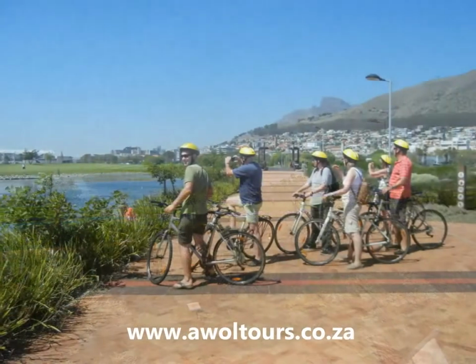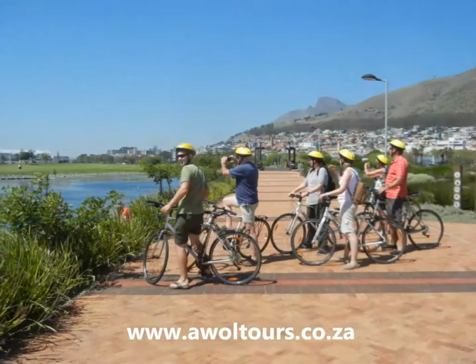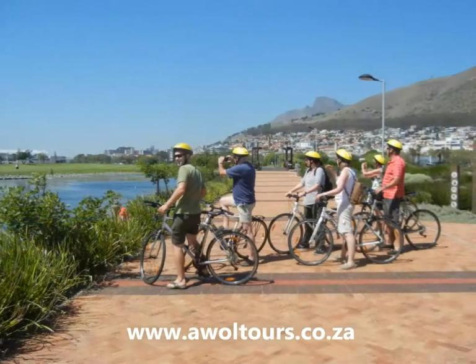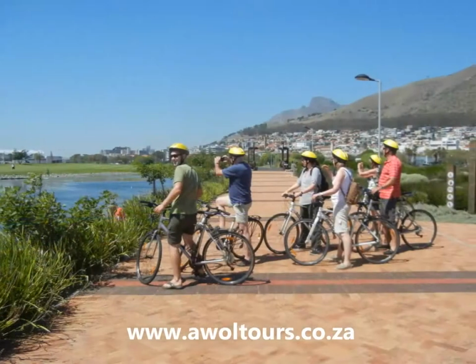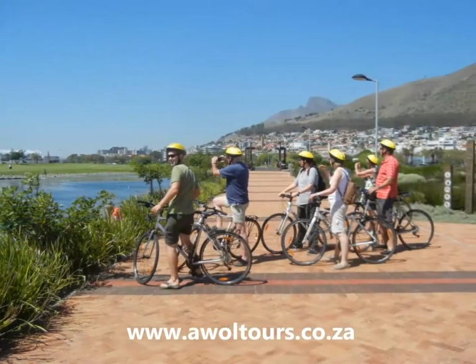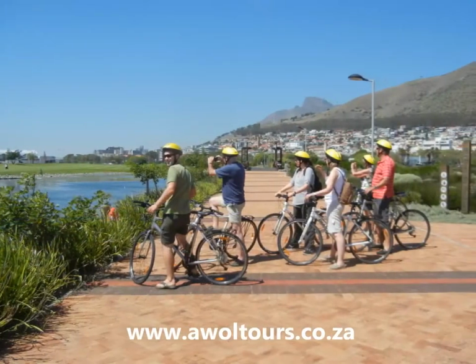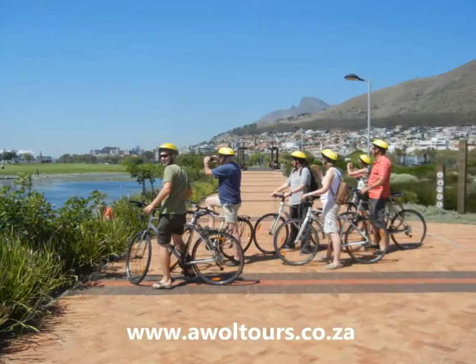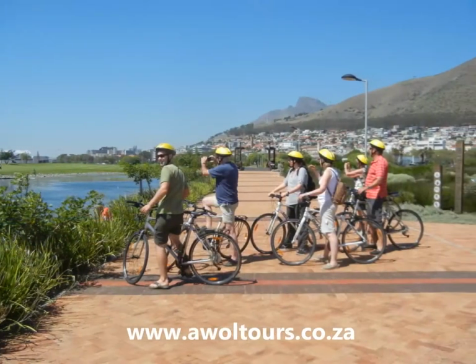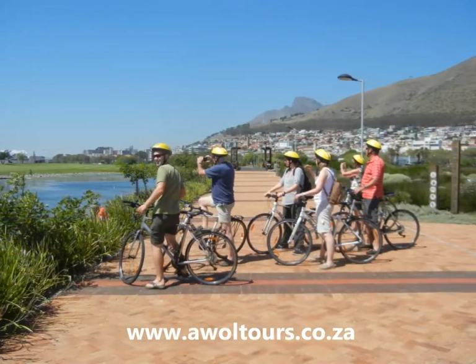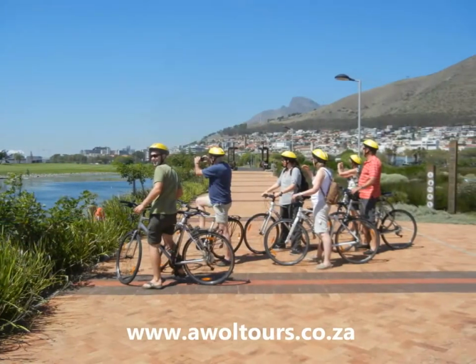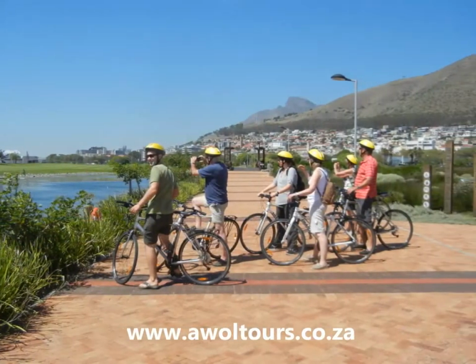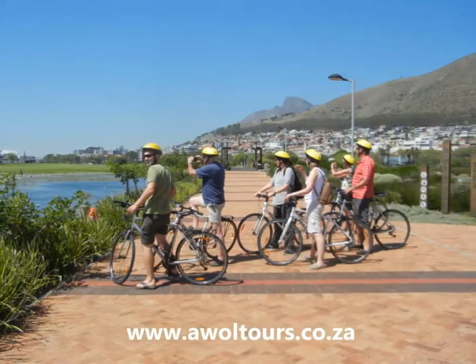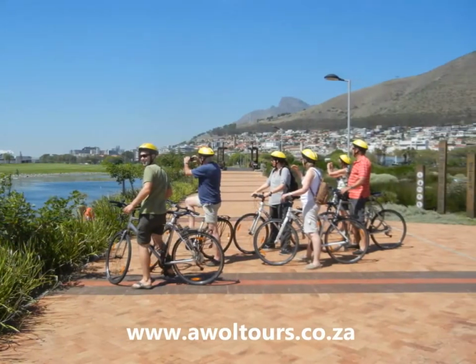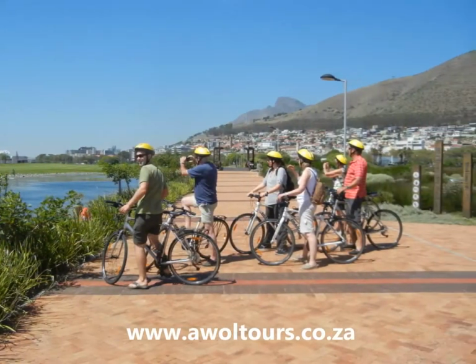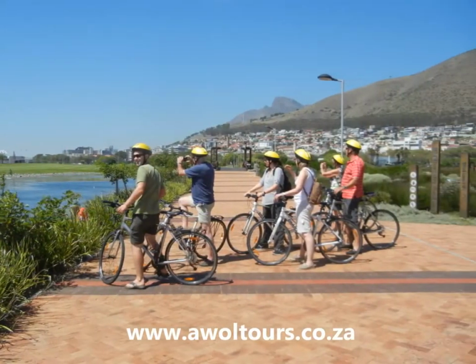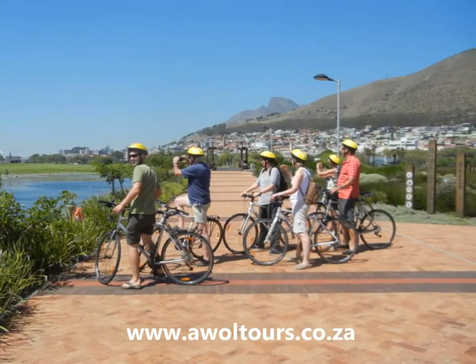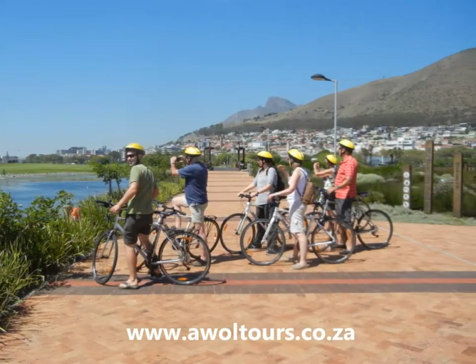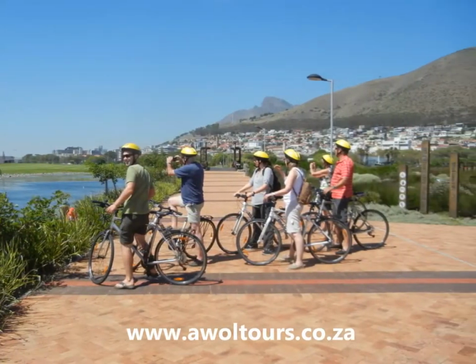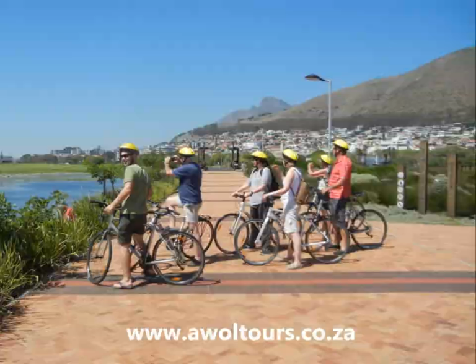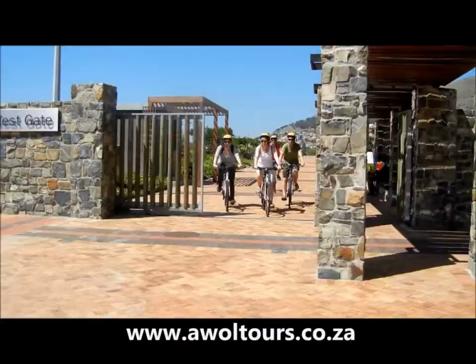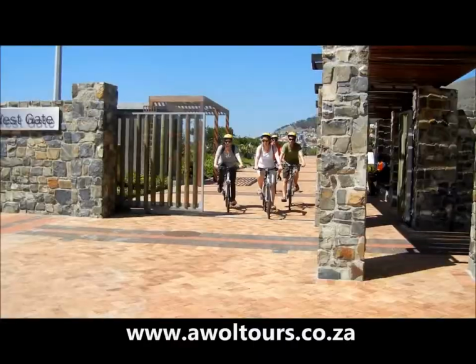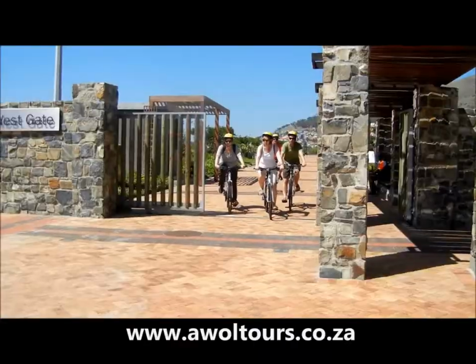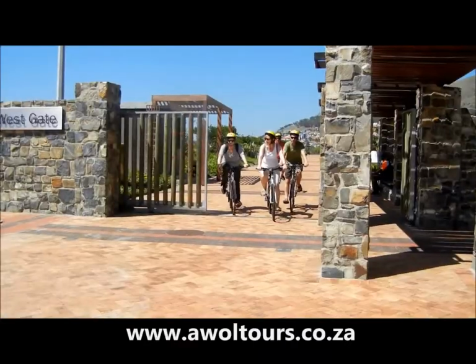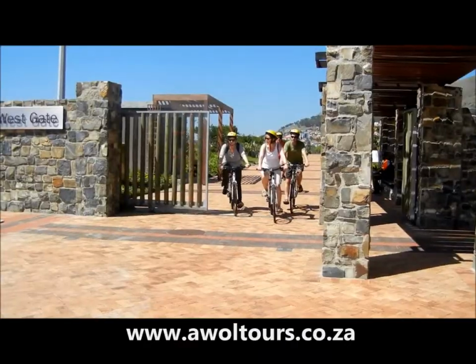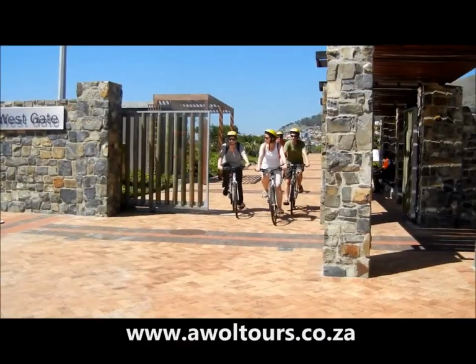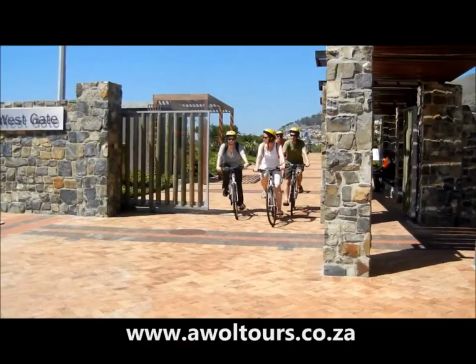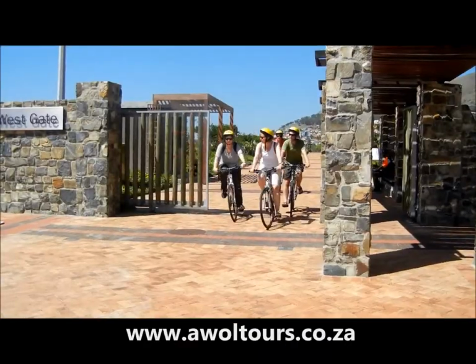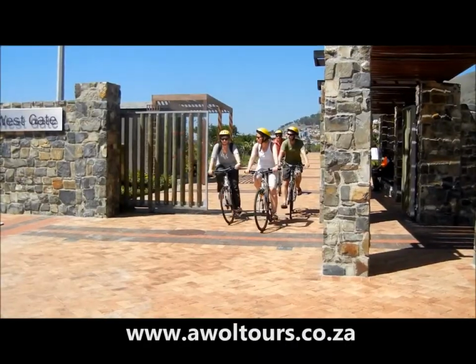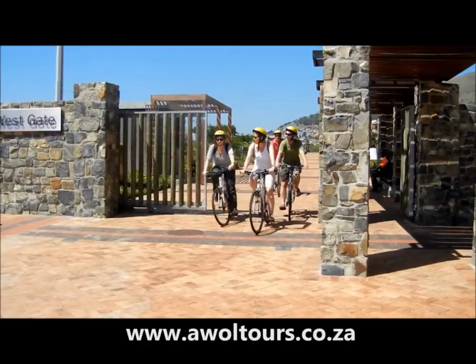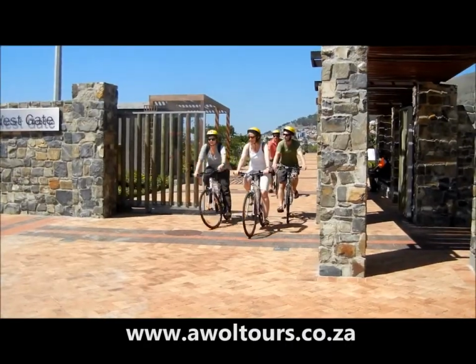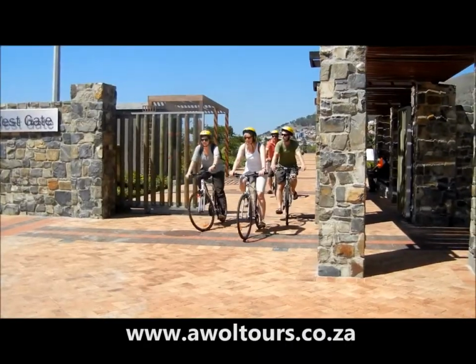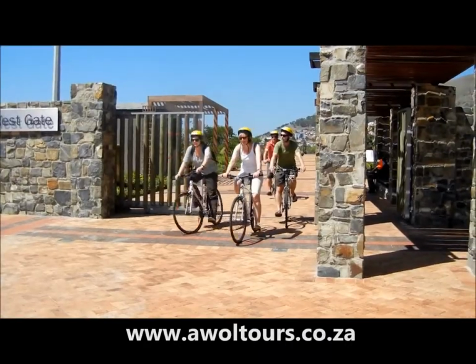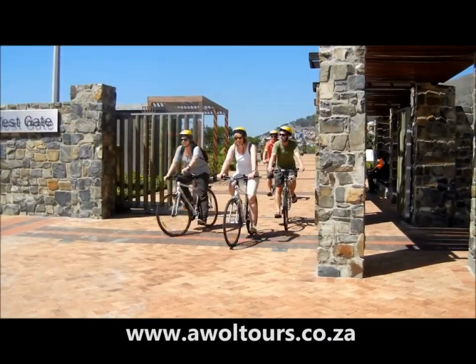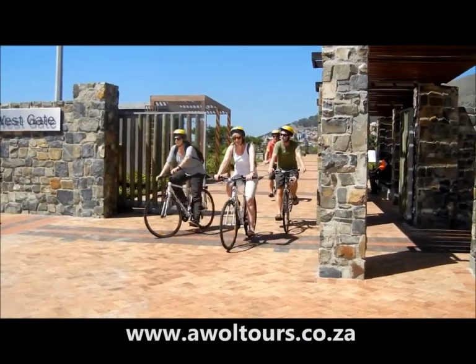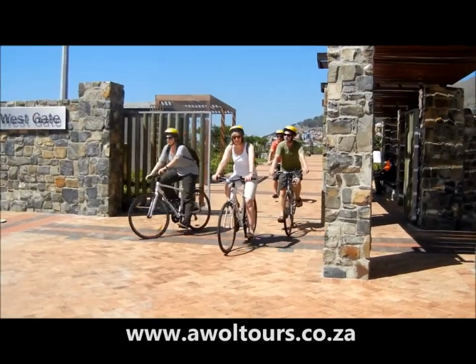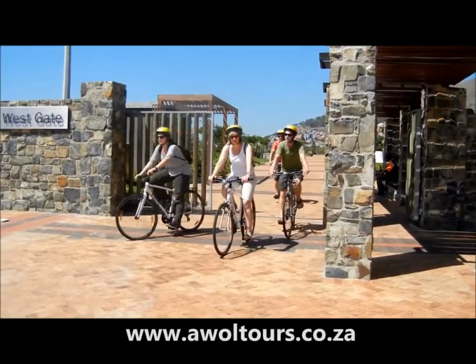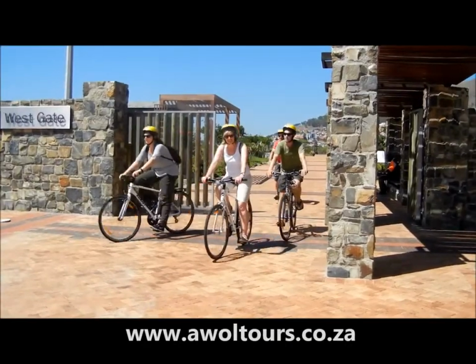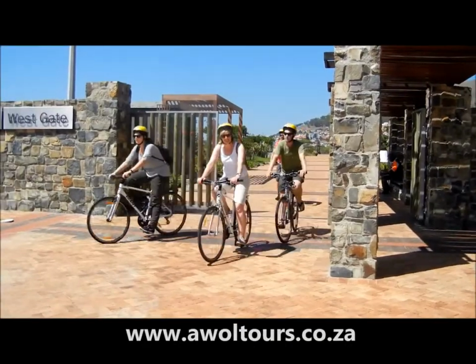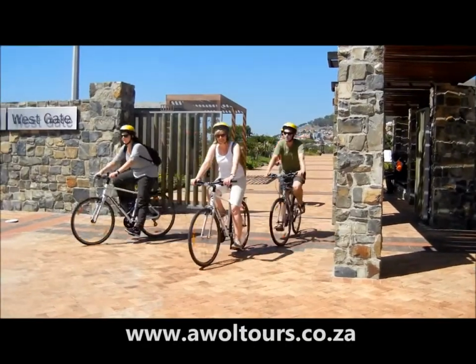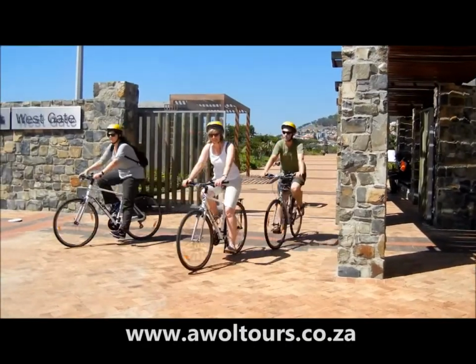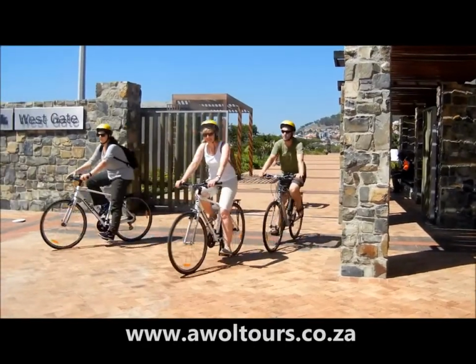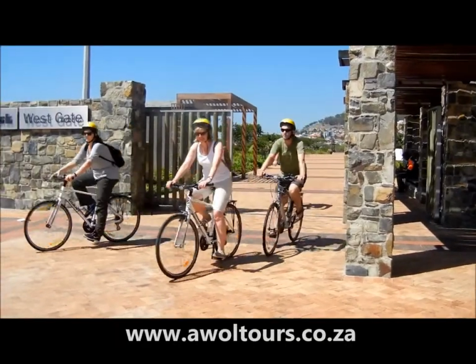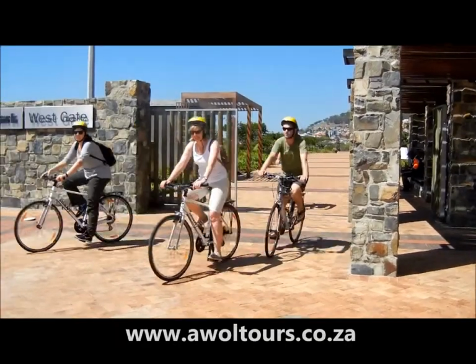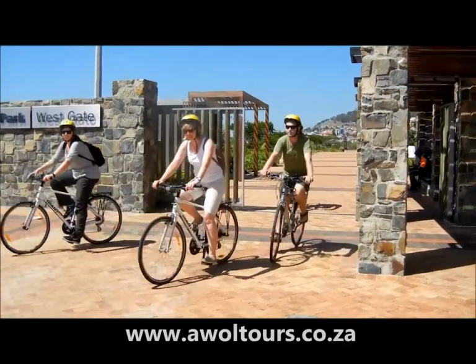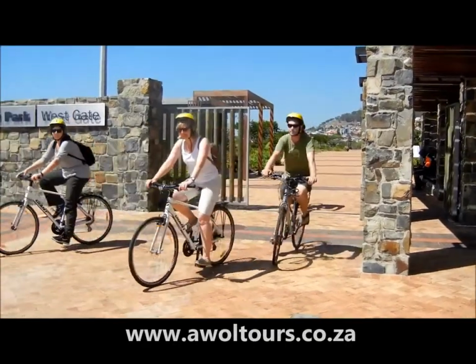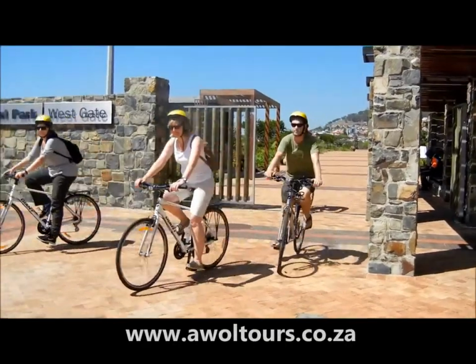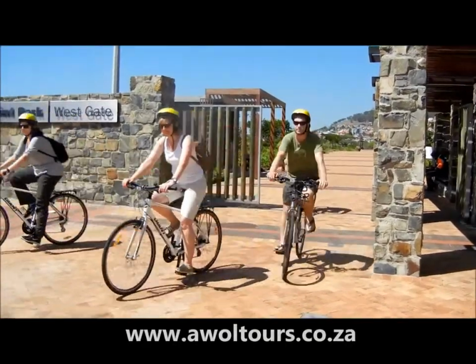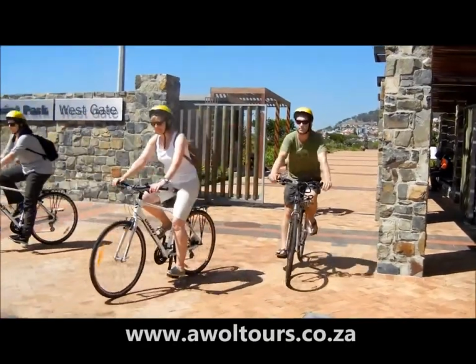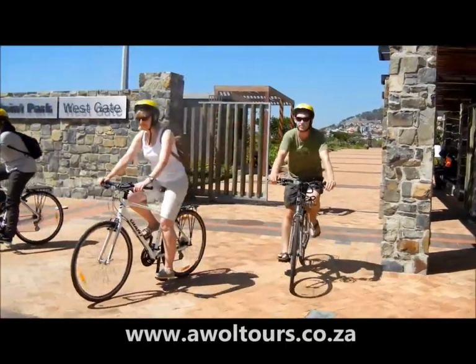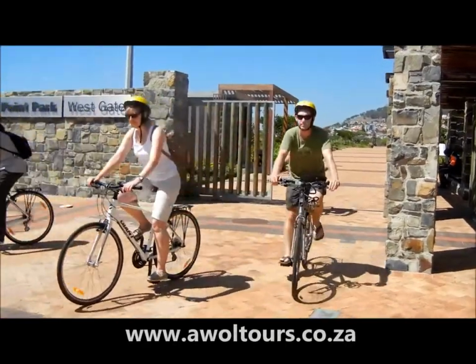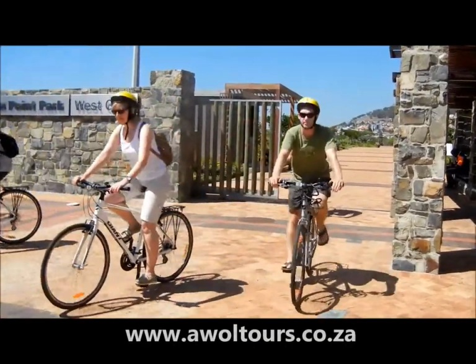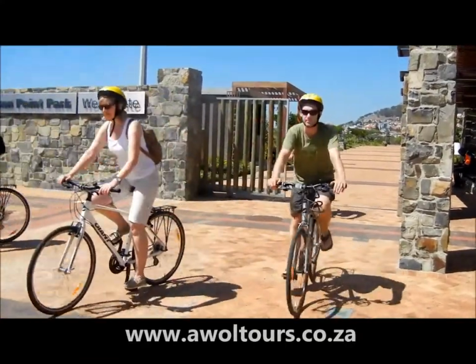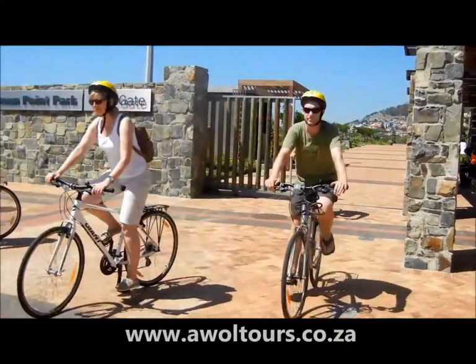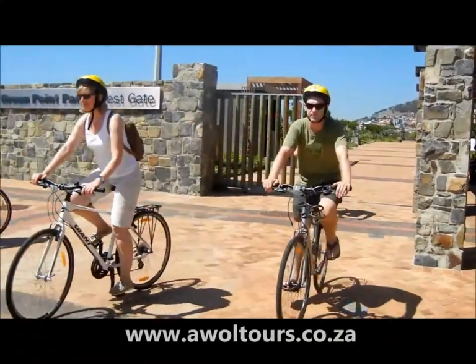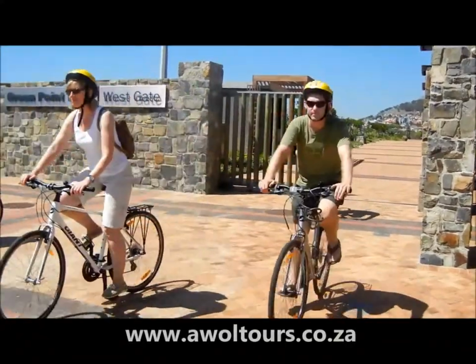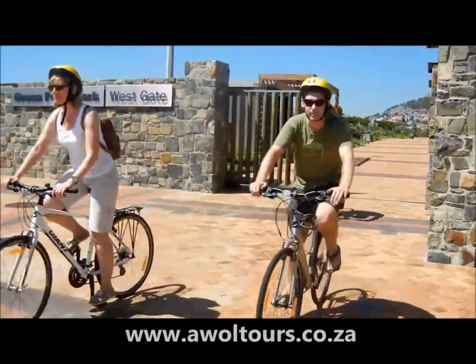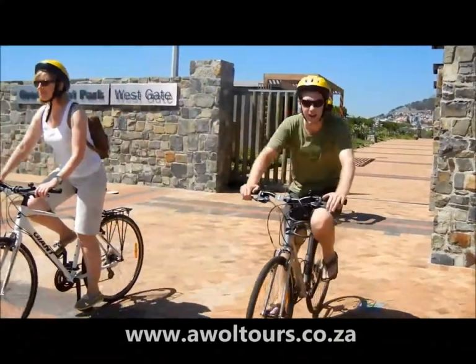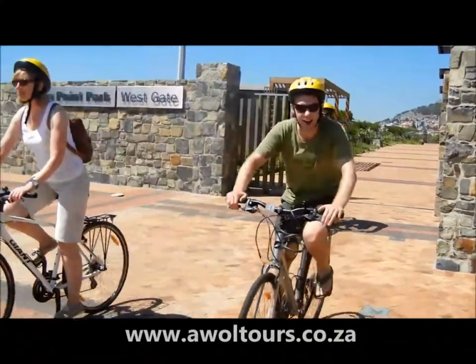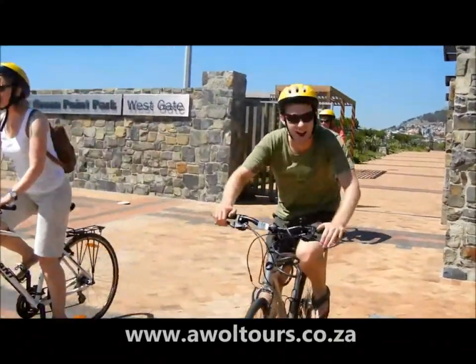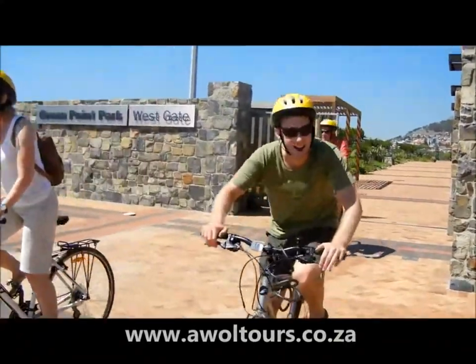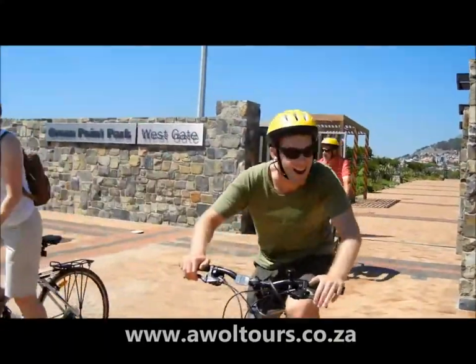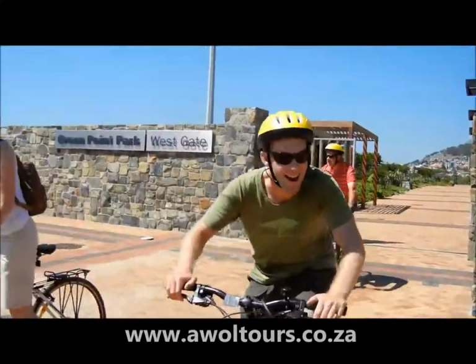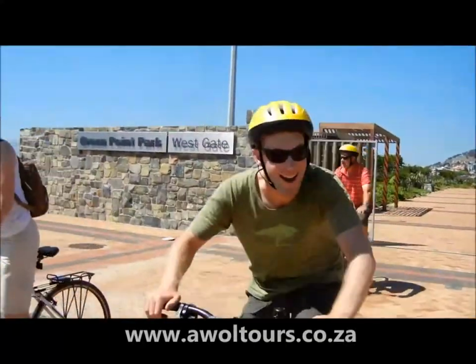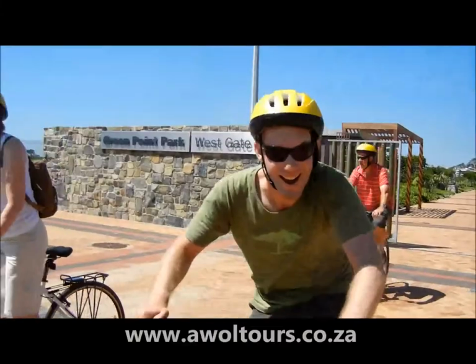After cycling through the newly built Green Point Eco Park, you will find the Green Point Lighthouse, which happens to be the oldest working lighthouse in South Africa.